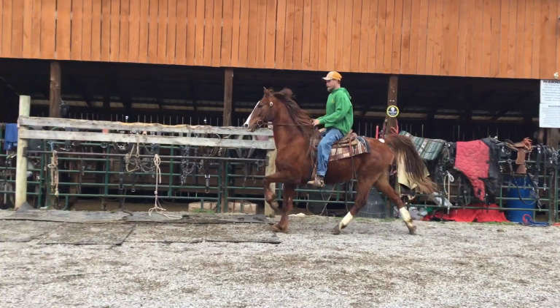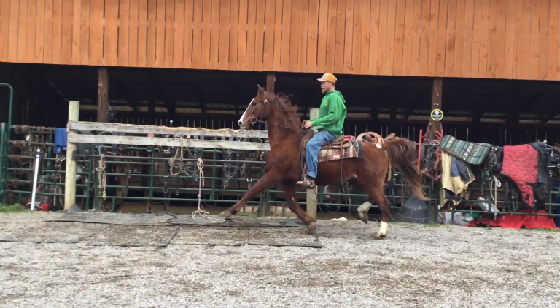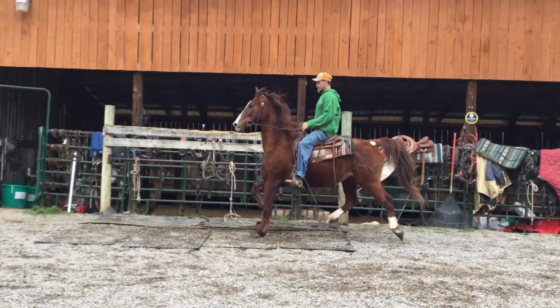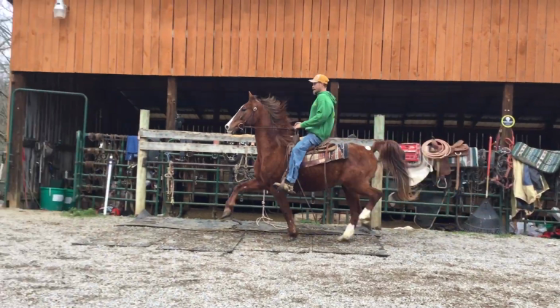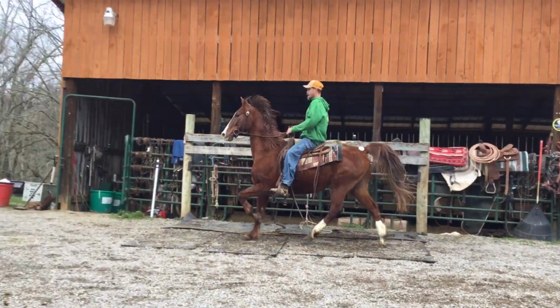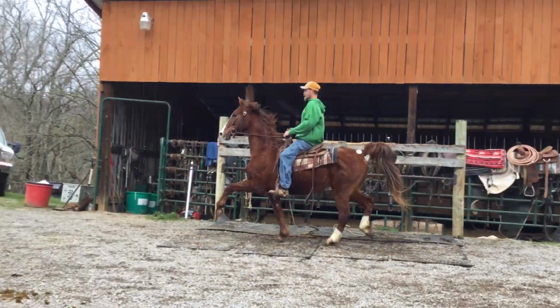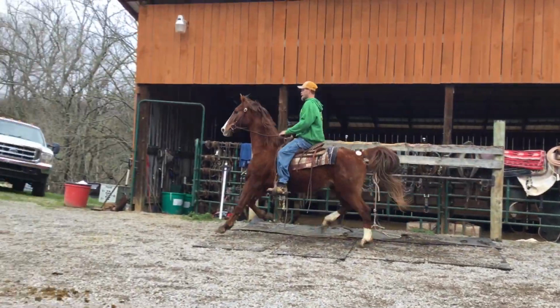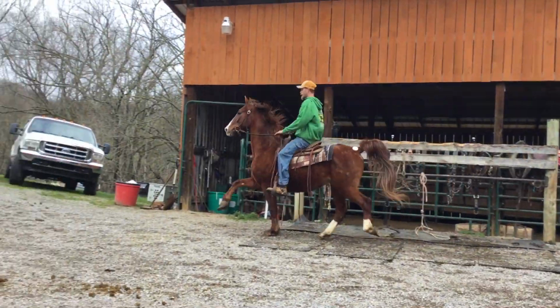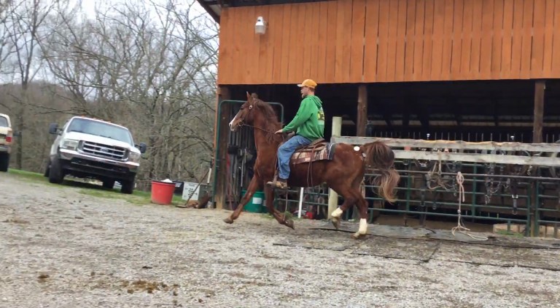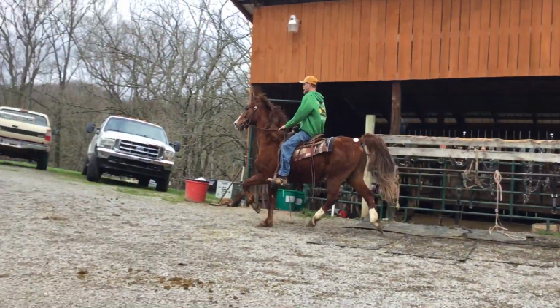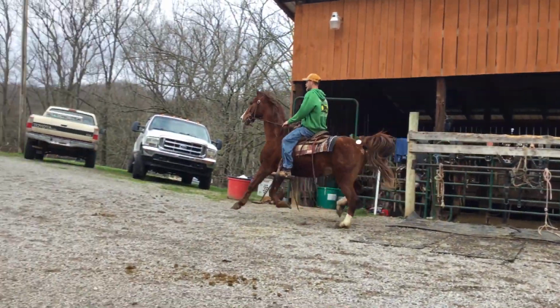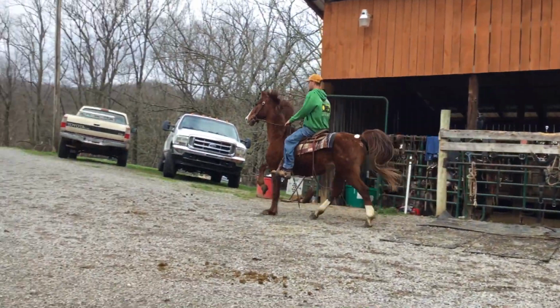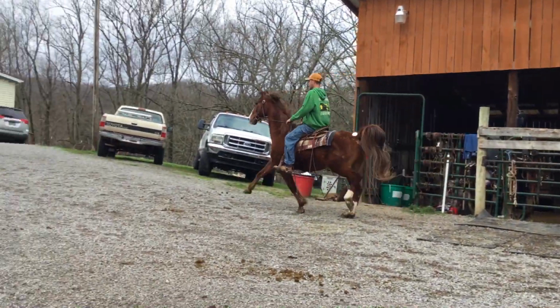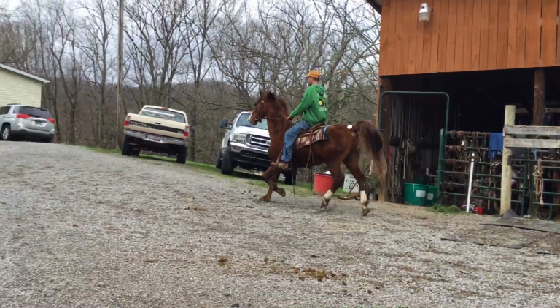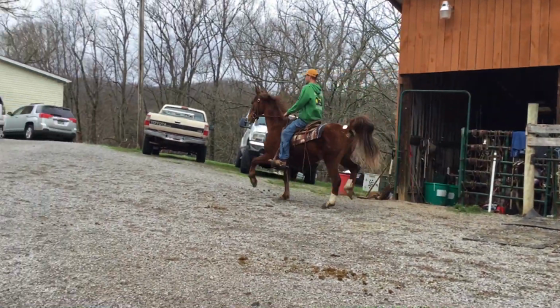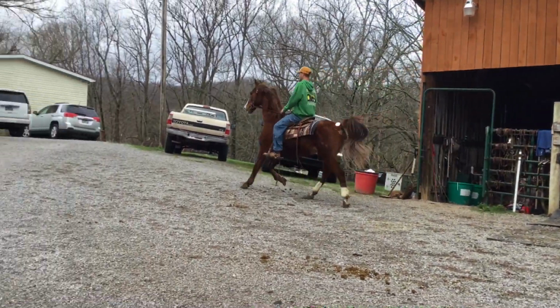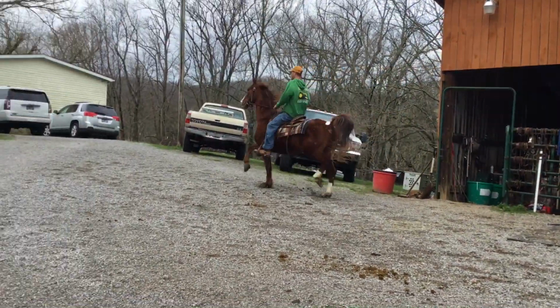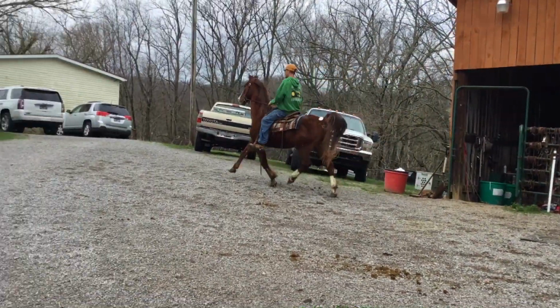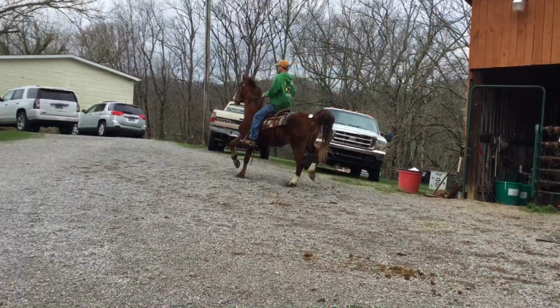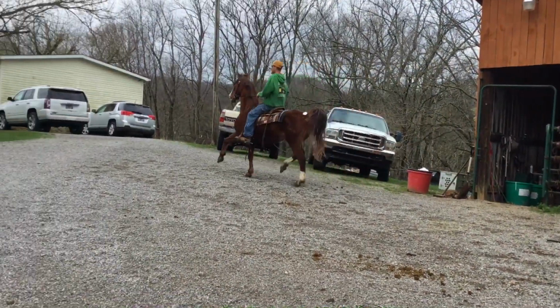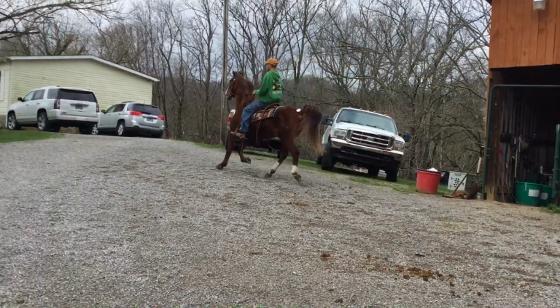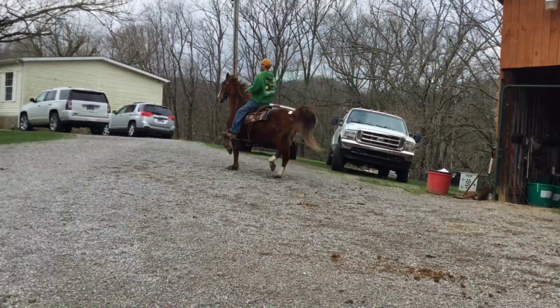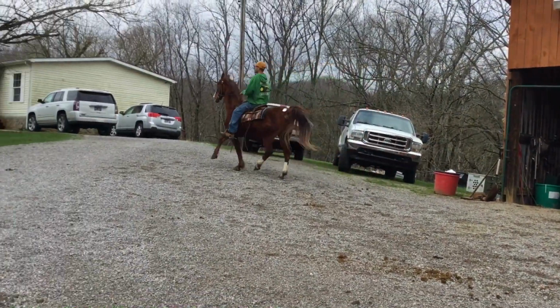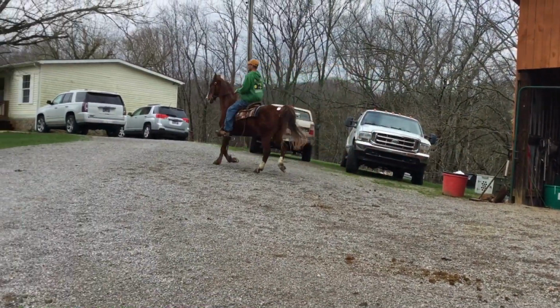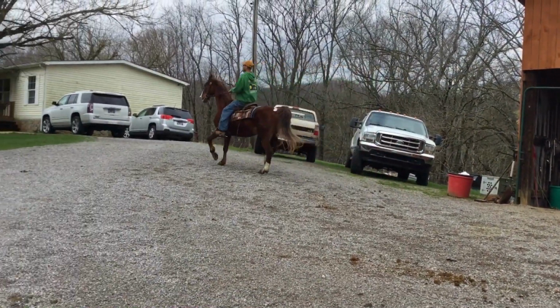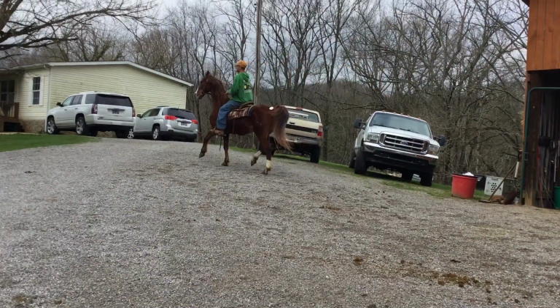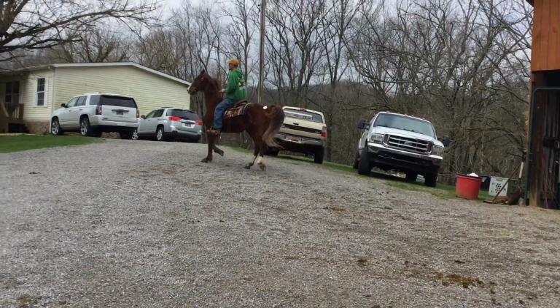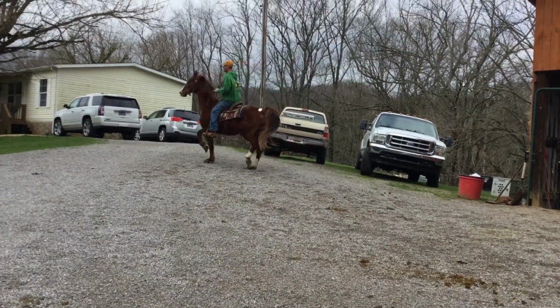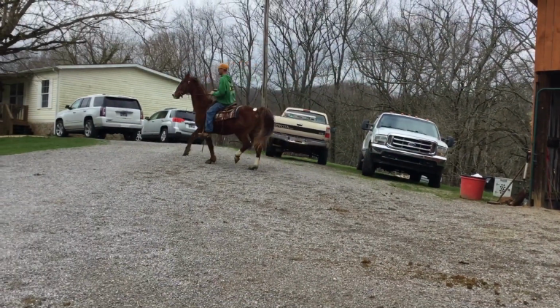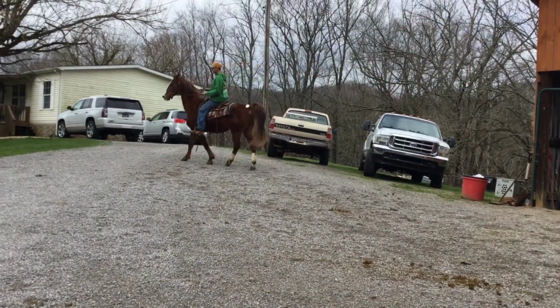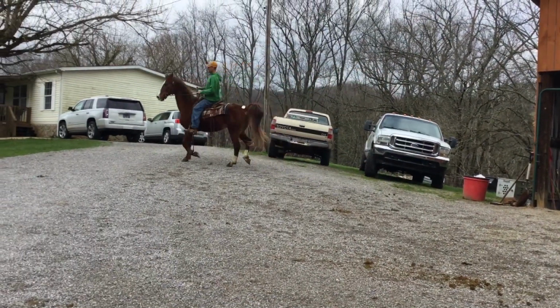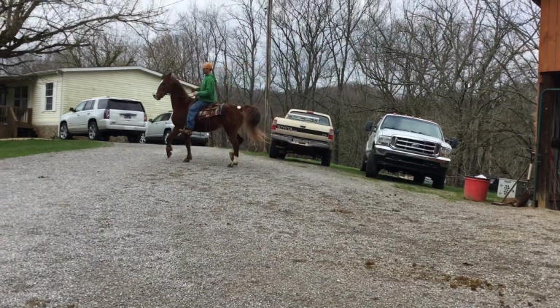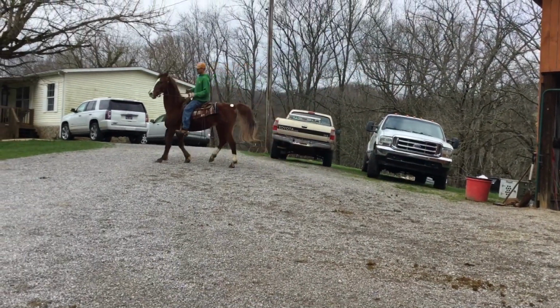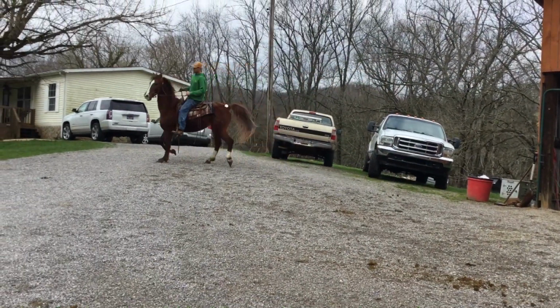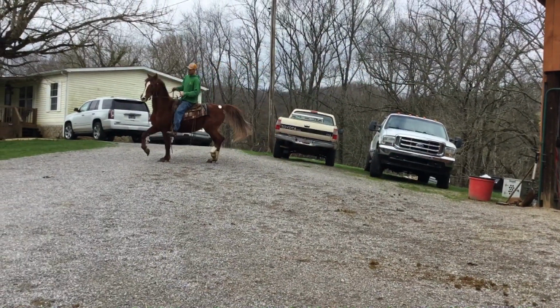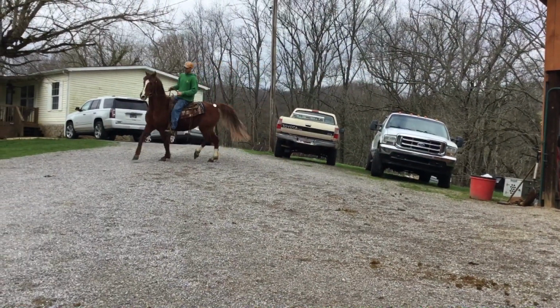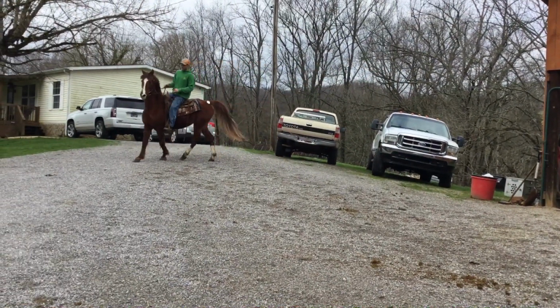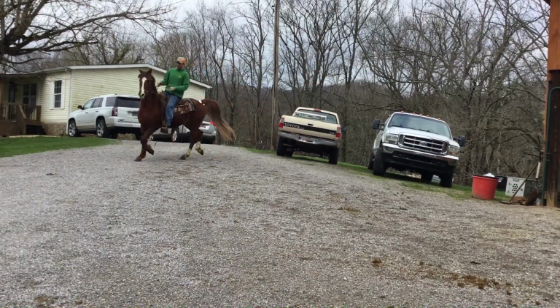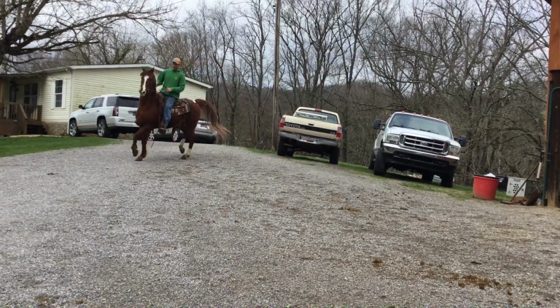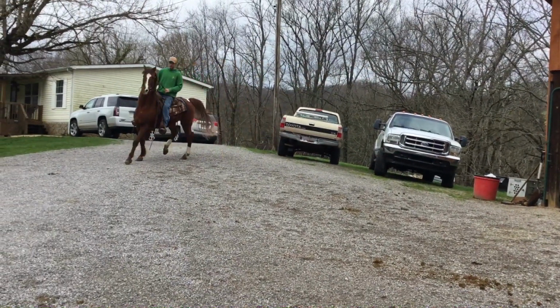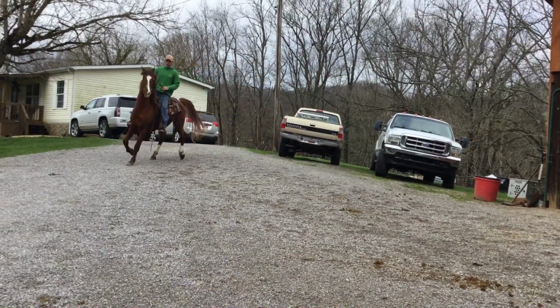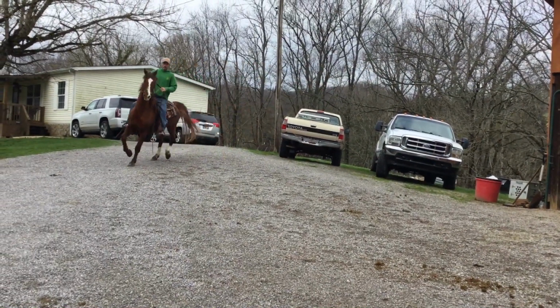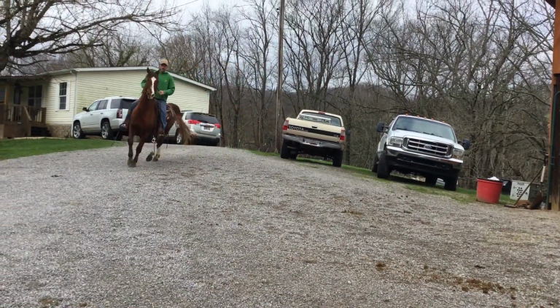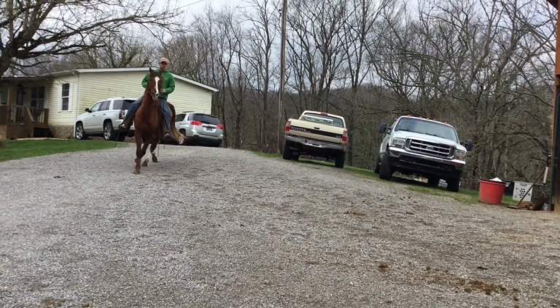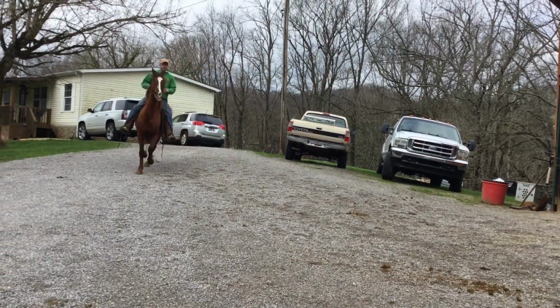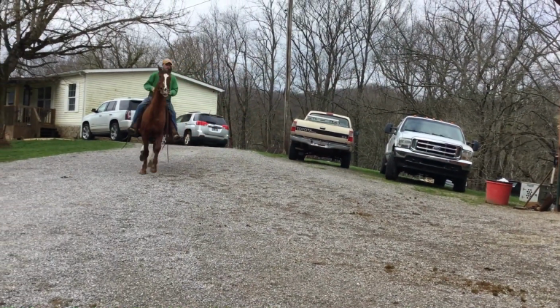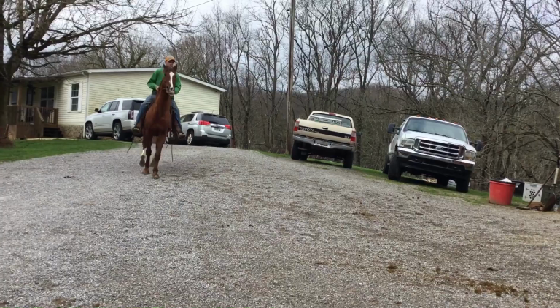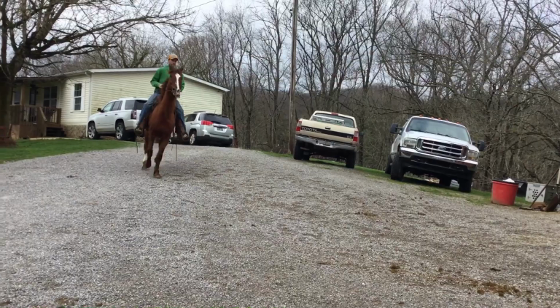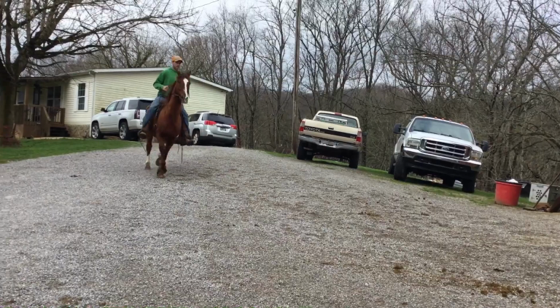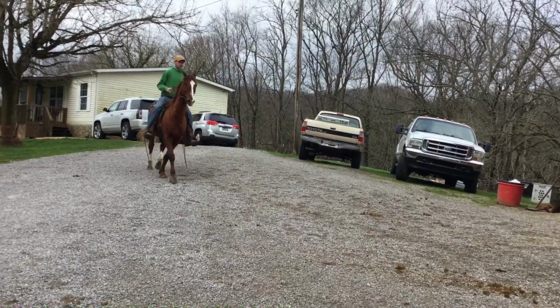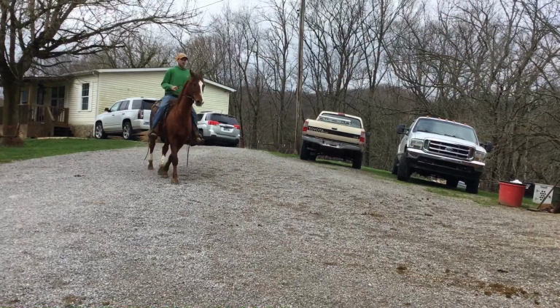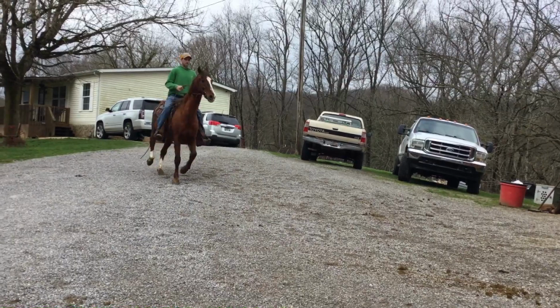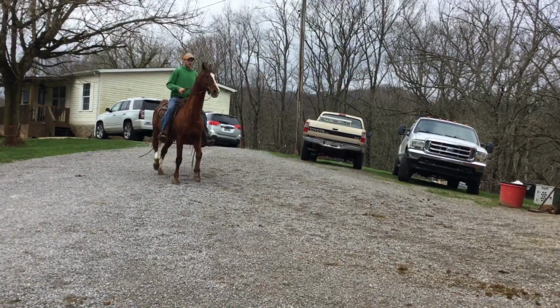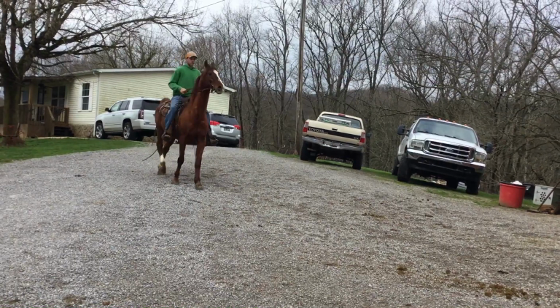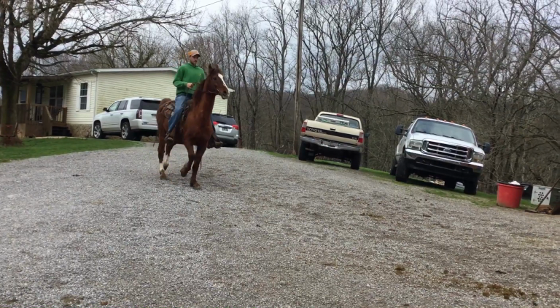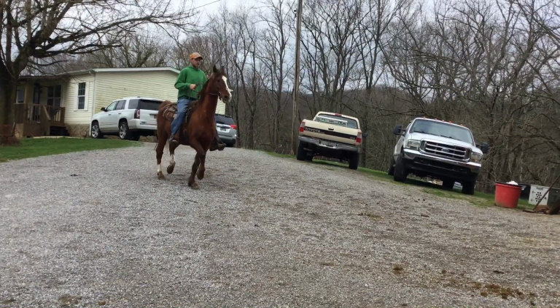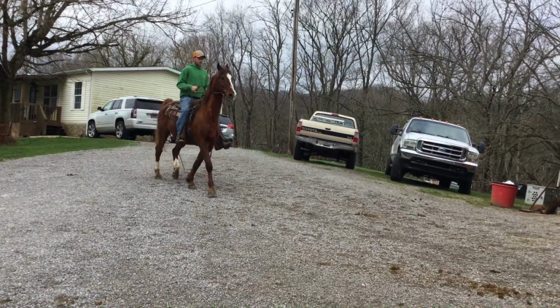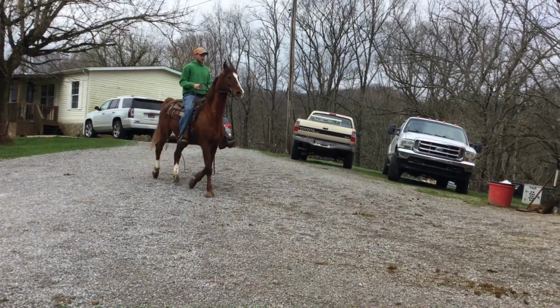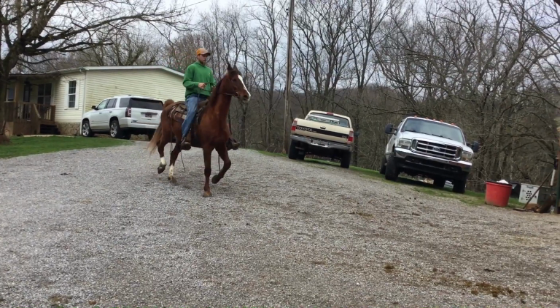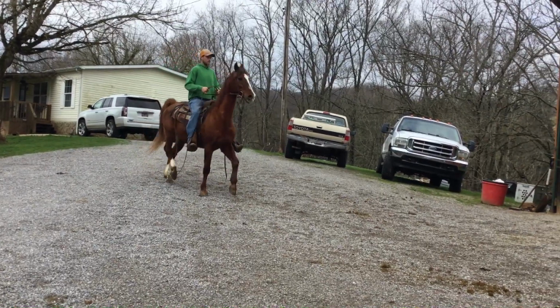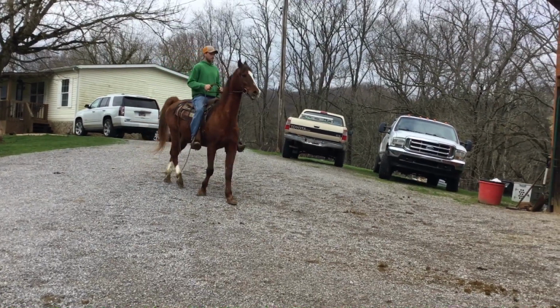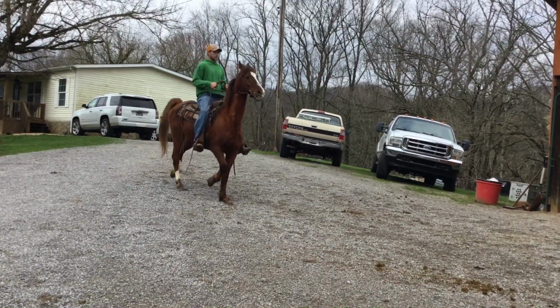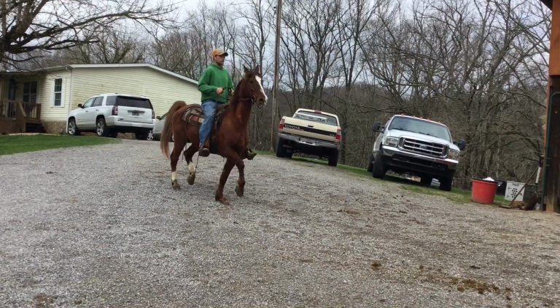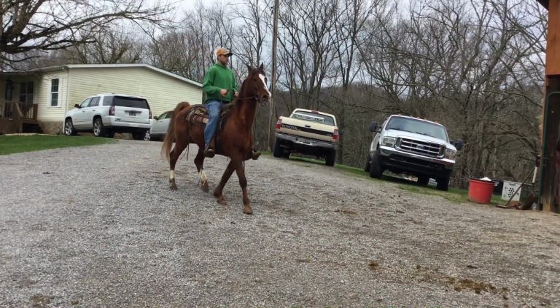Trot and all. There he goes with a rack. Price on him is $9.75. Nice big saddlebred gelding.